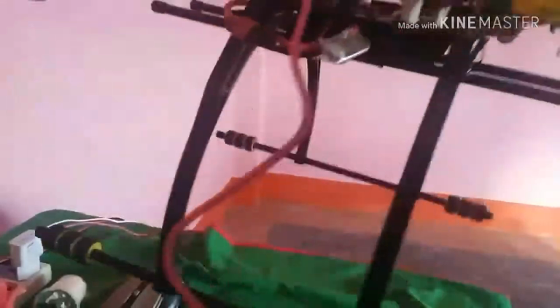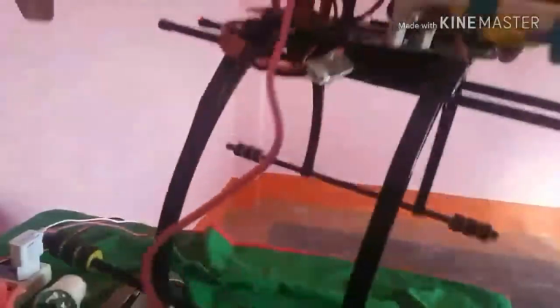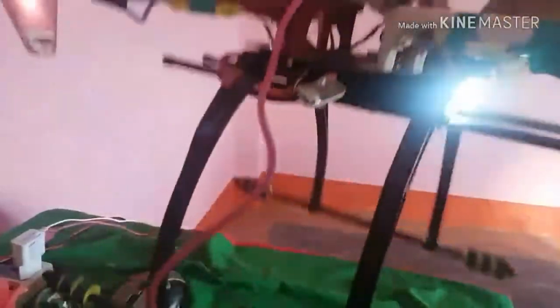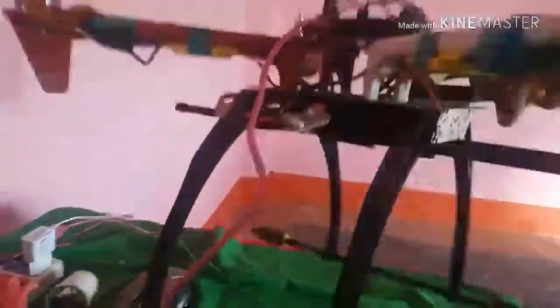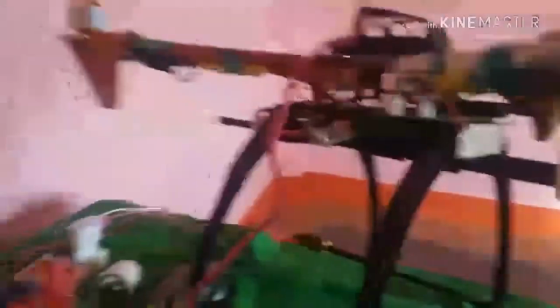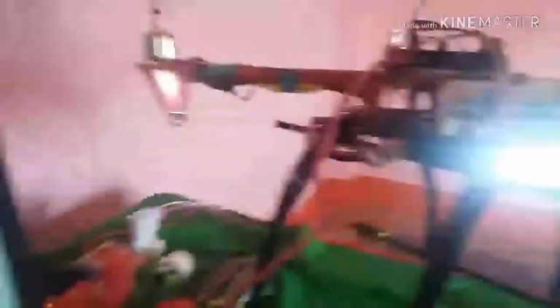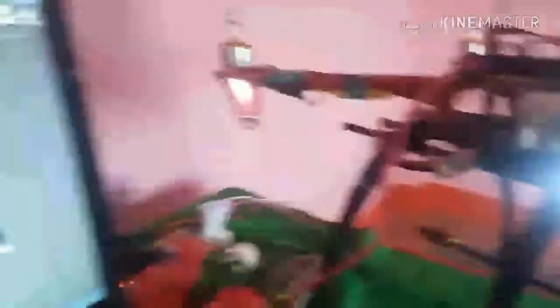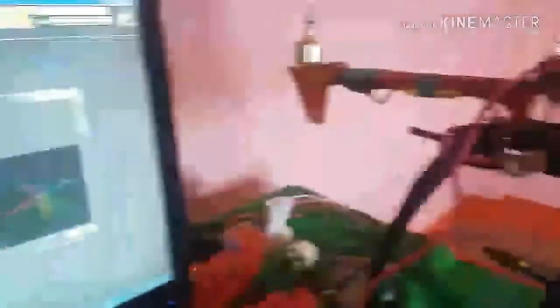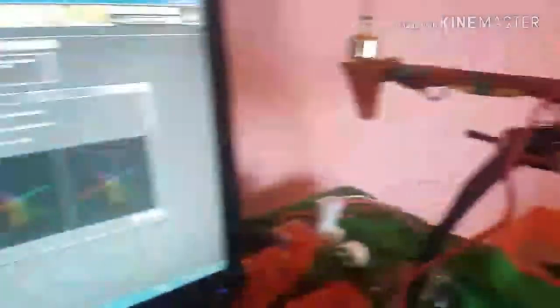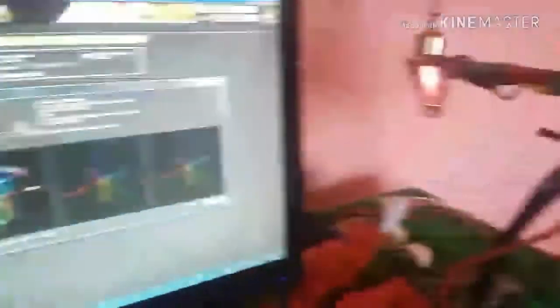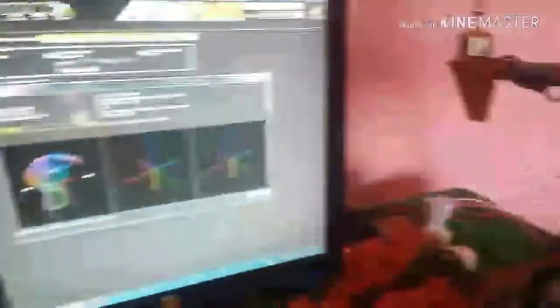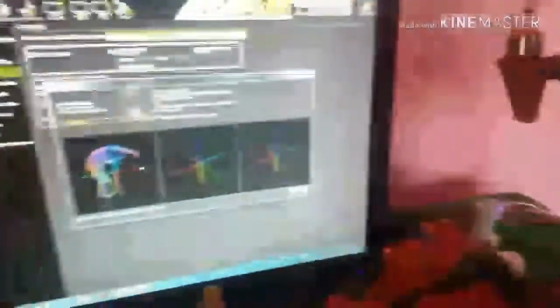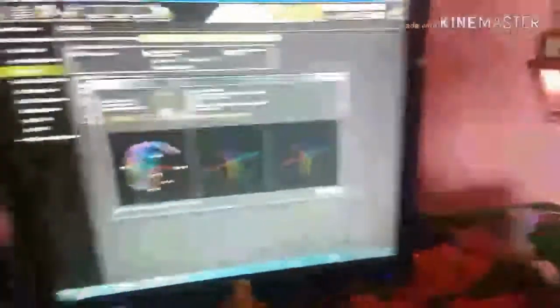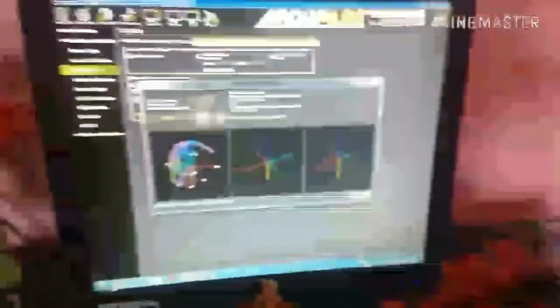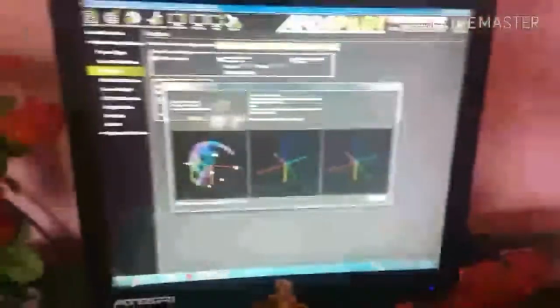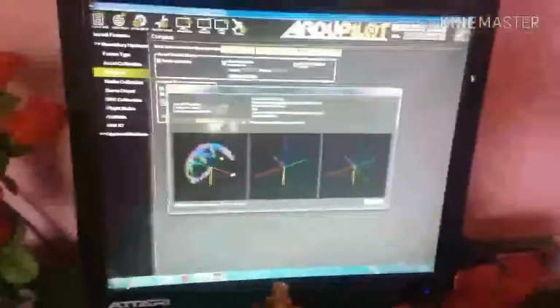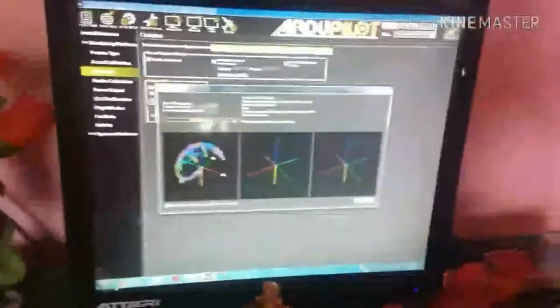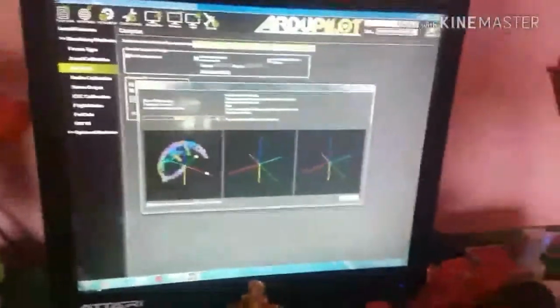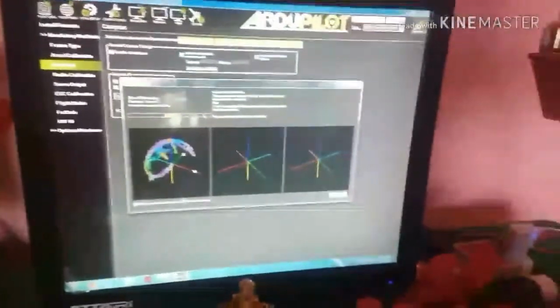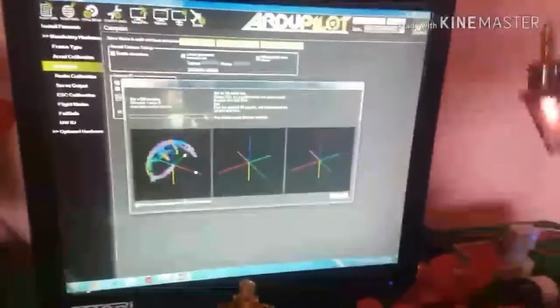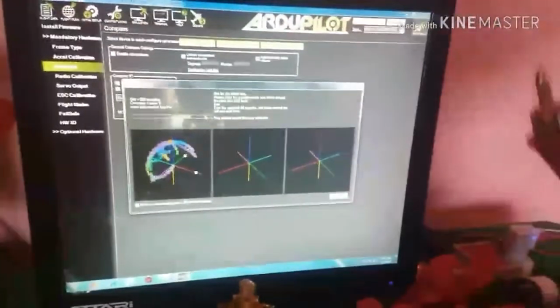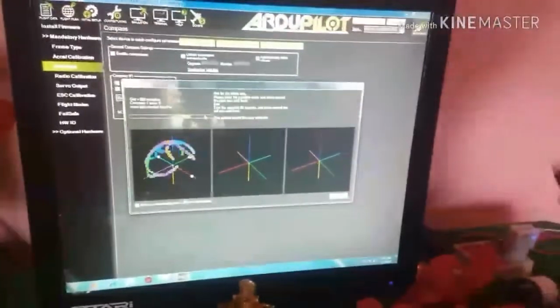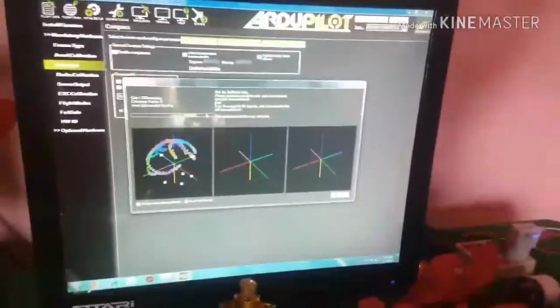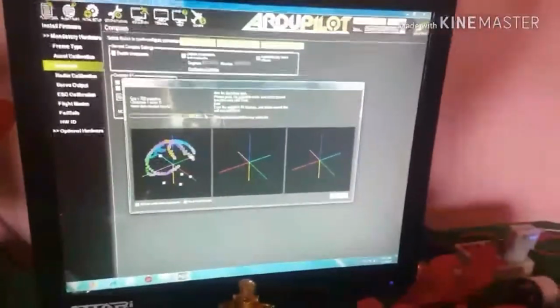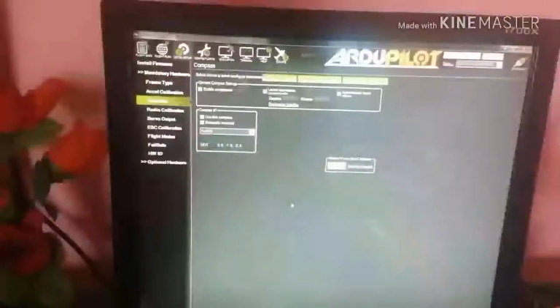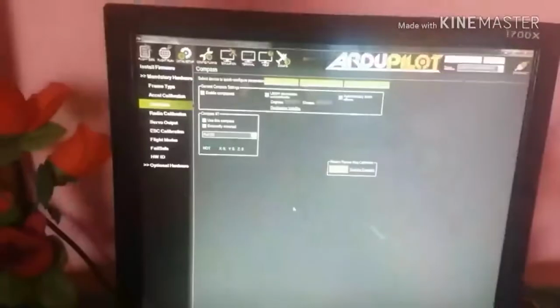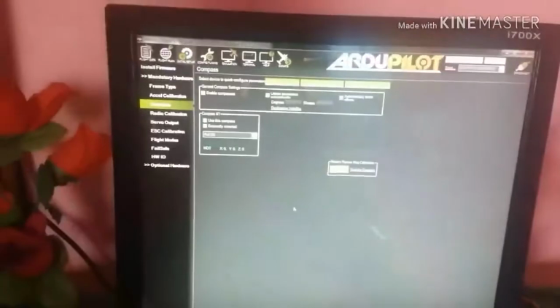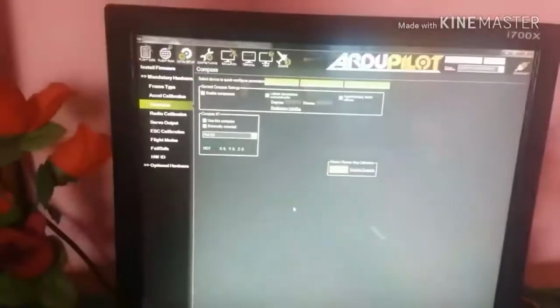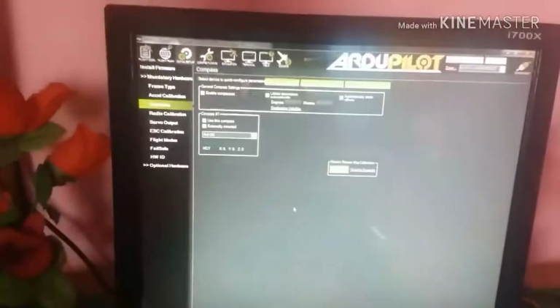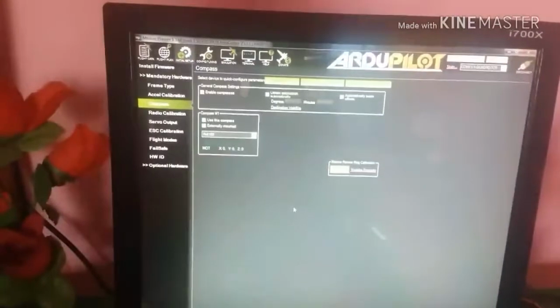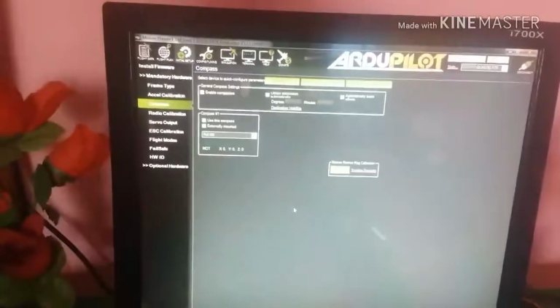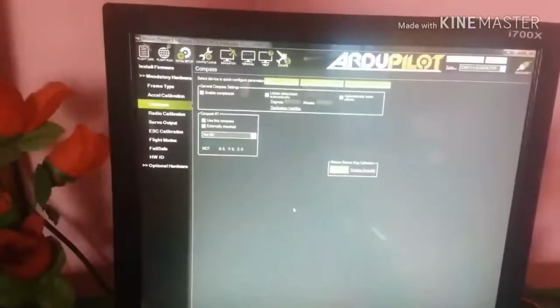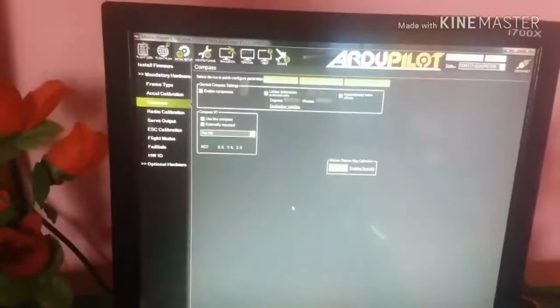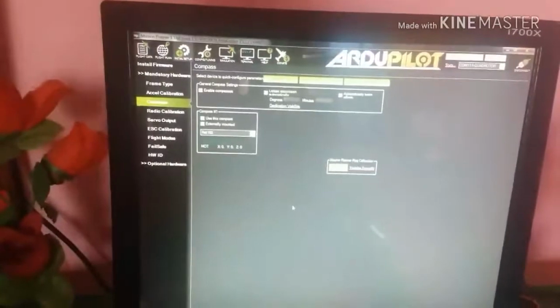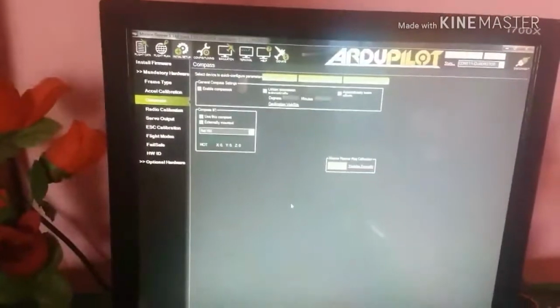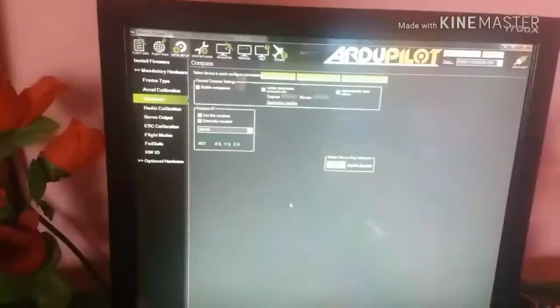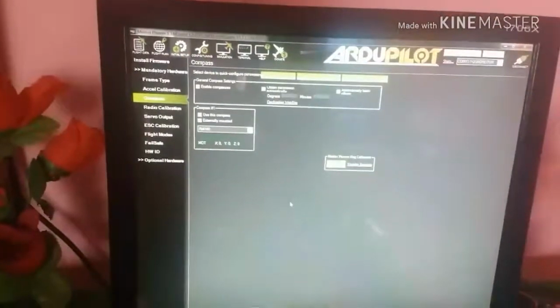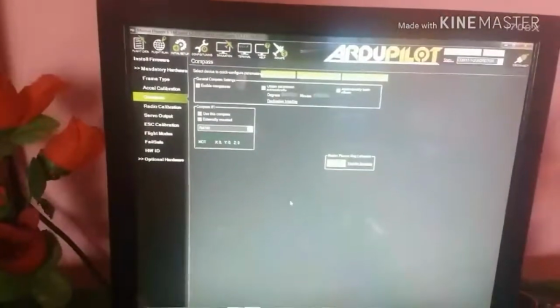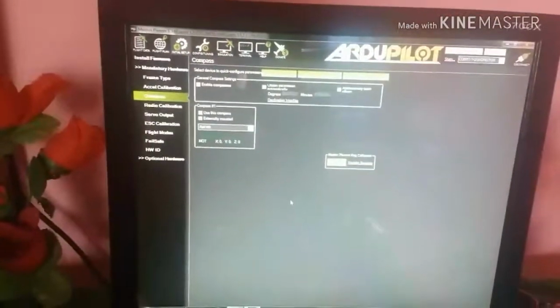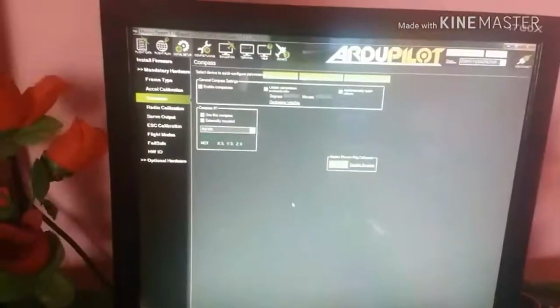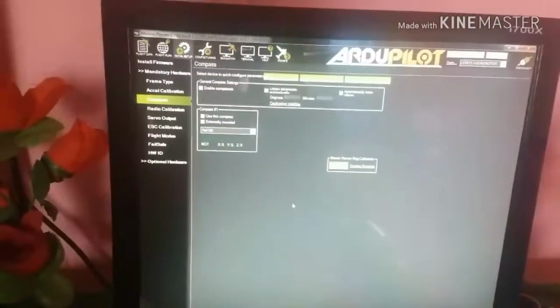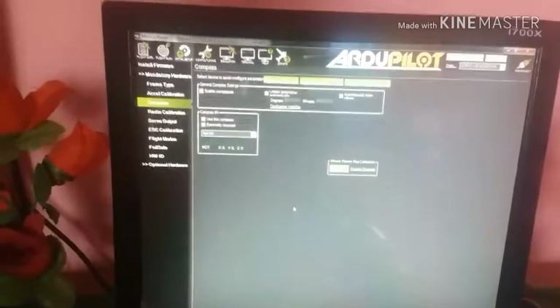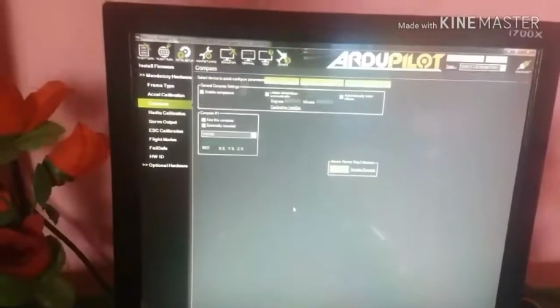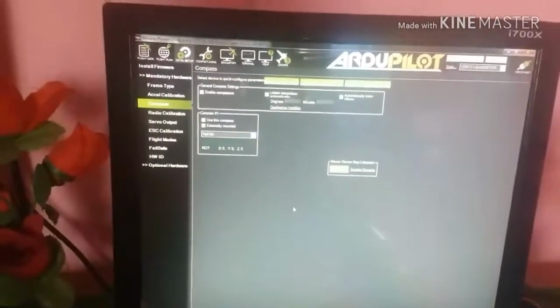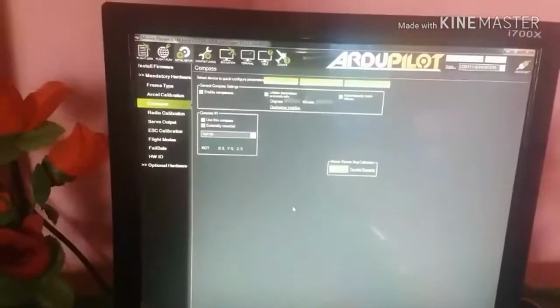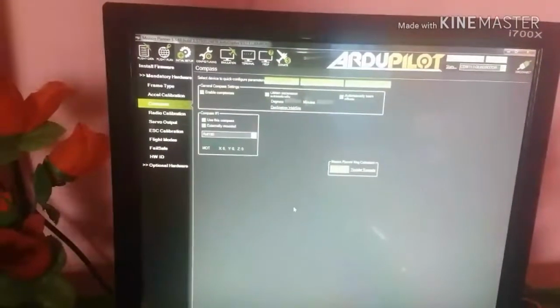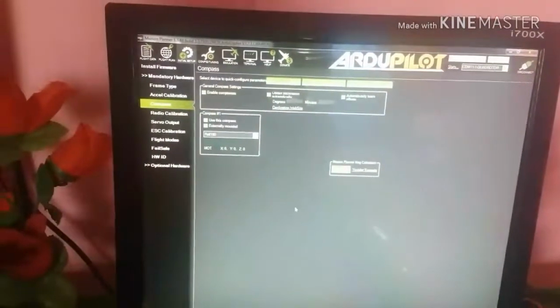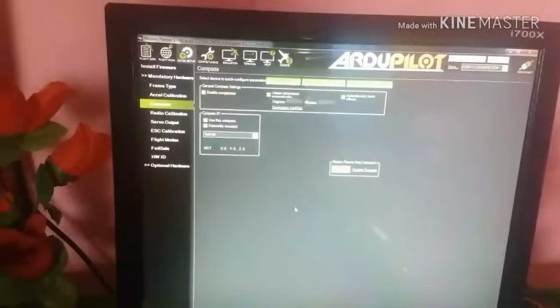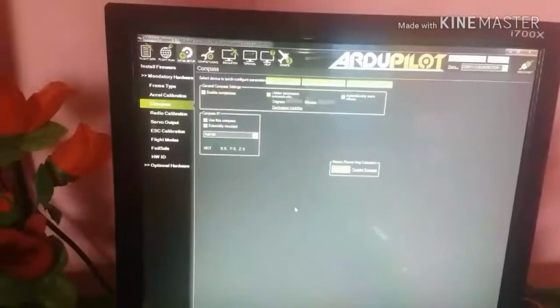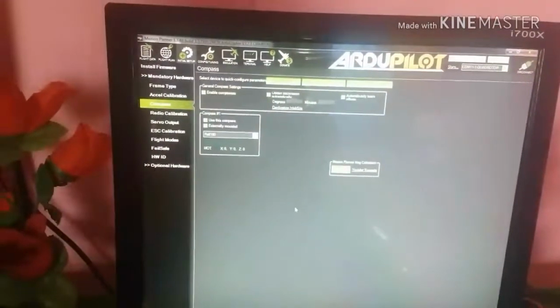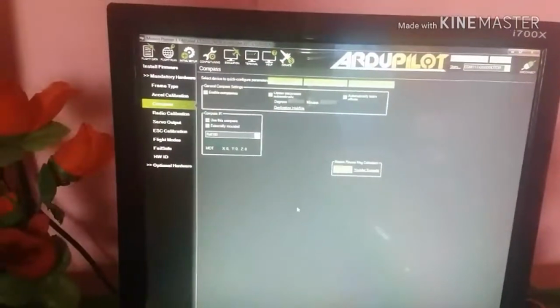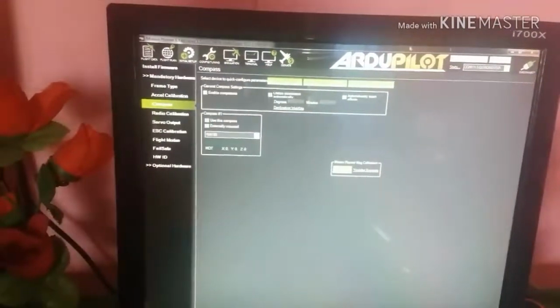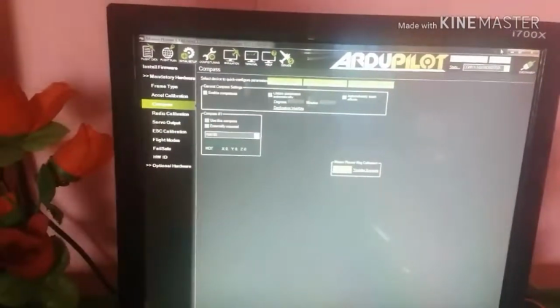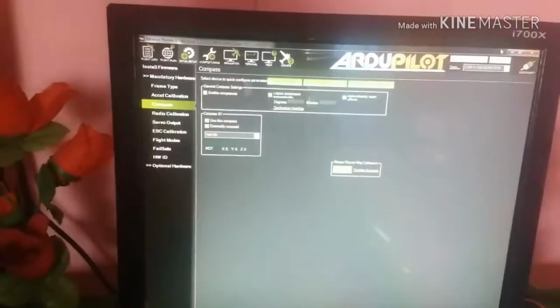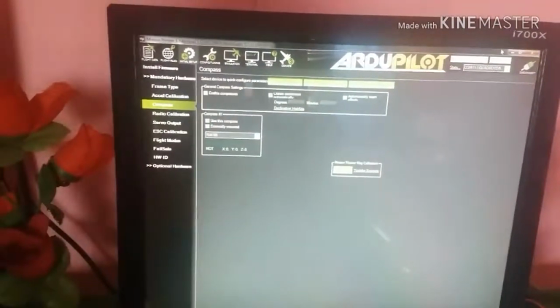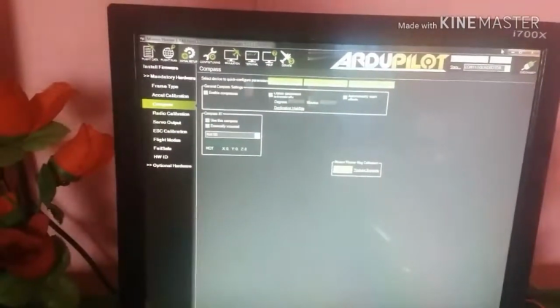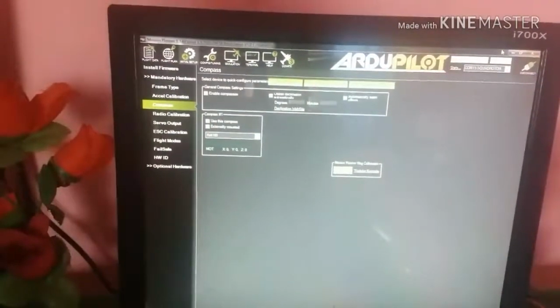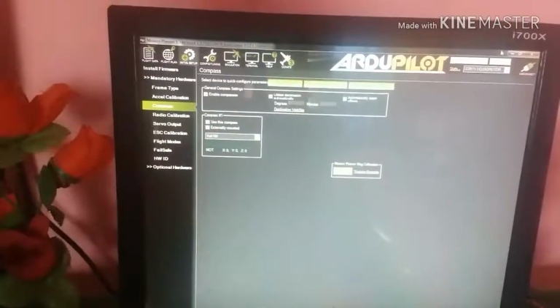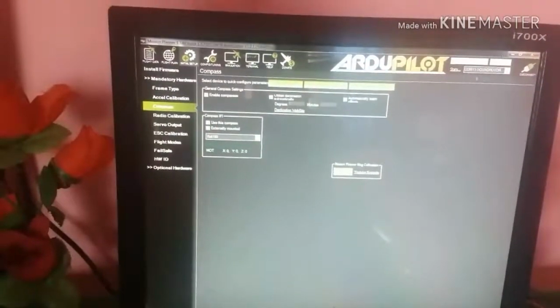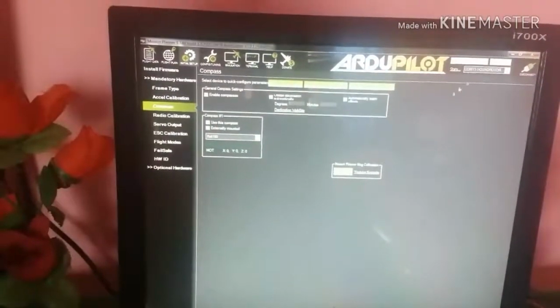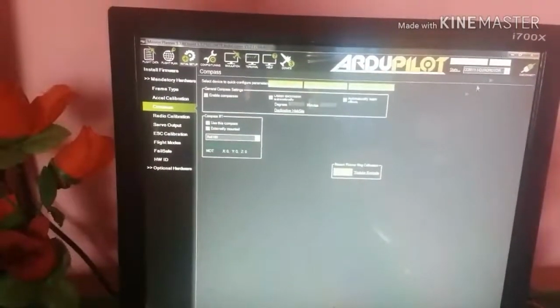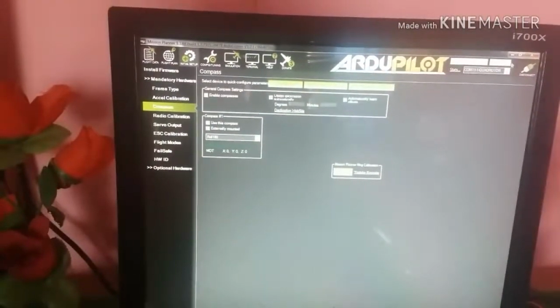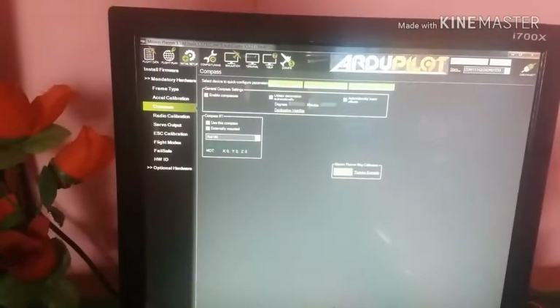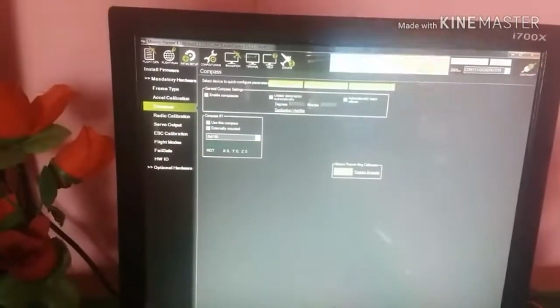Rotate the quadcopter in all angles to collect the calibration points. Now compass calibration is done.